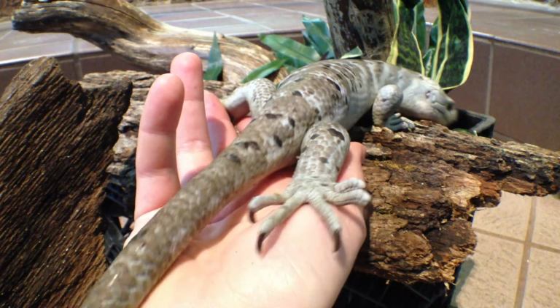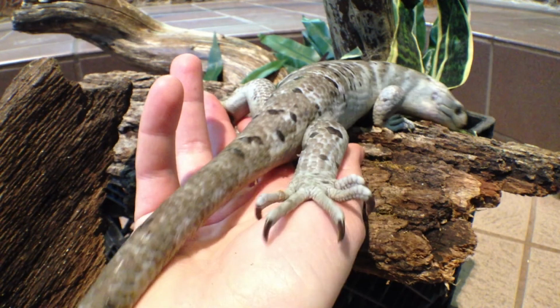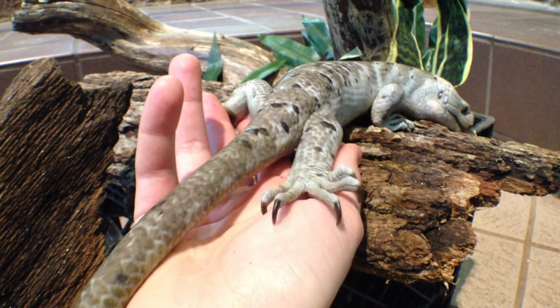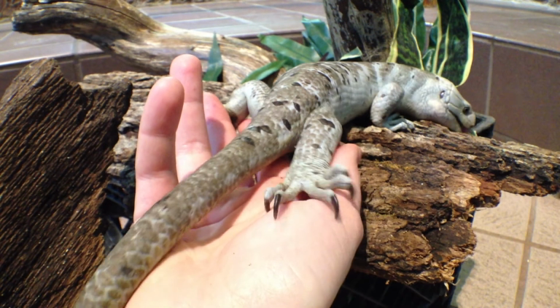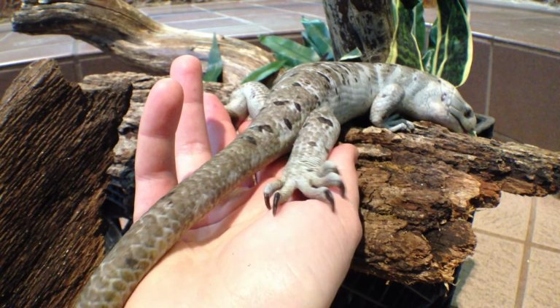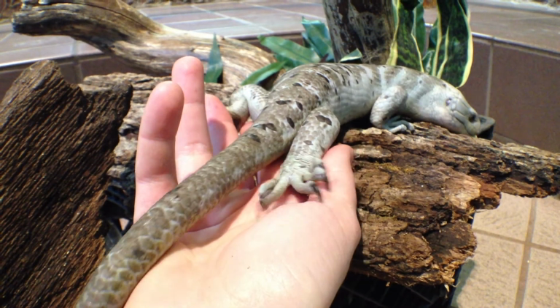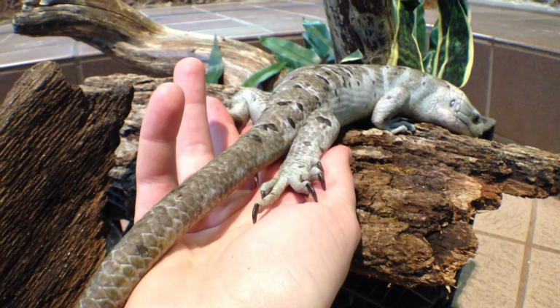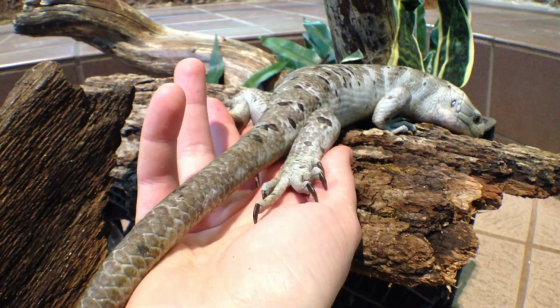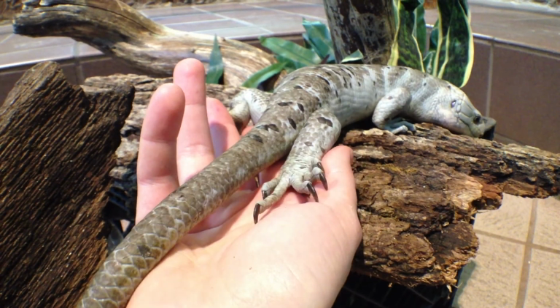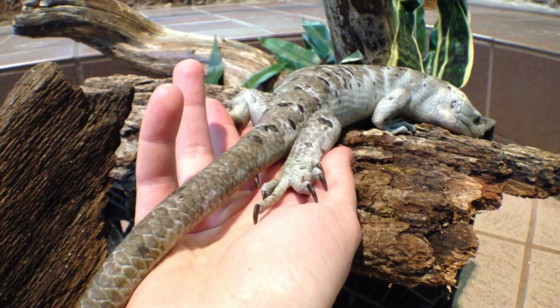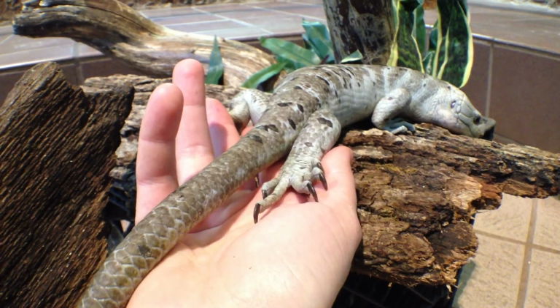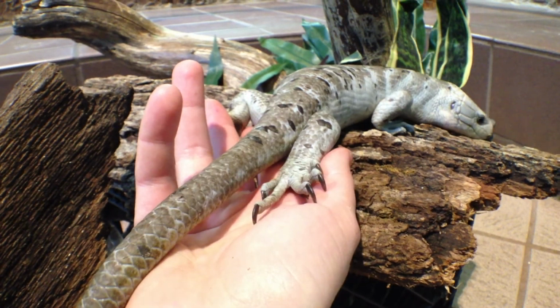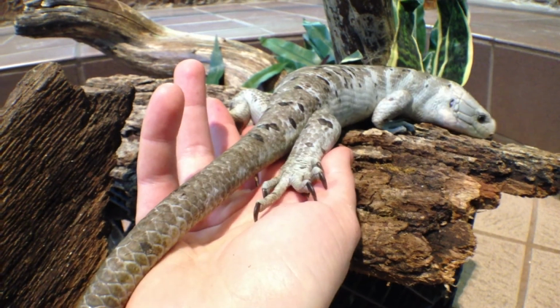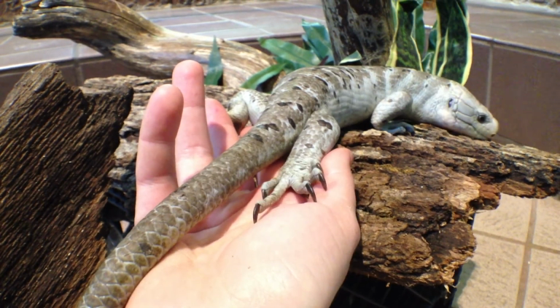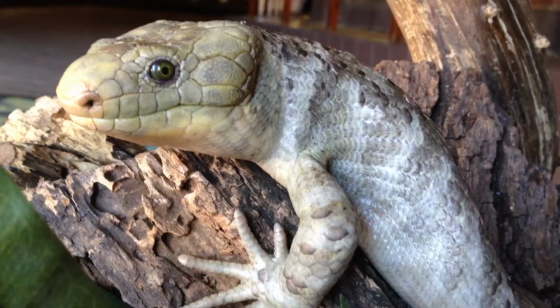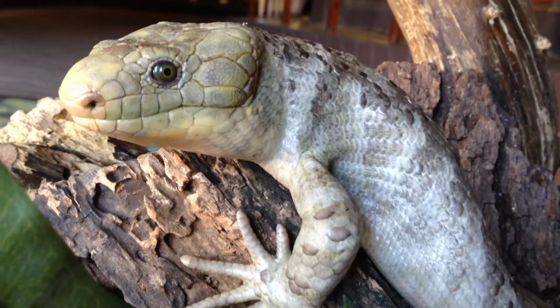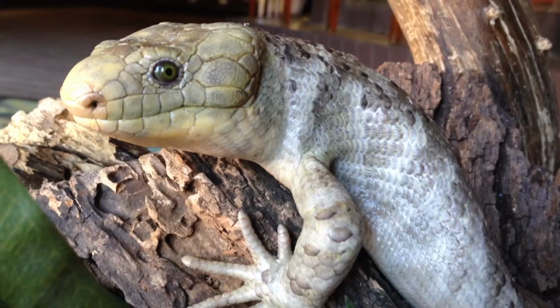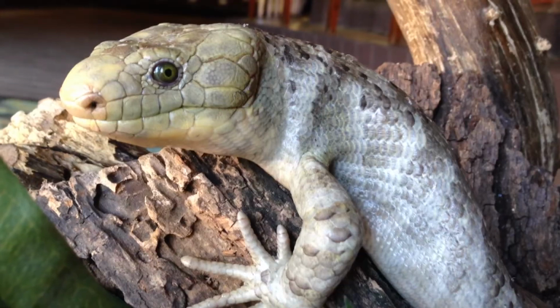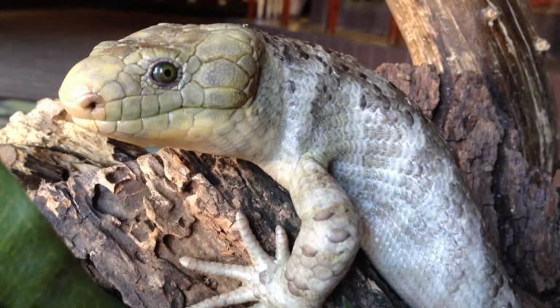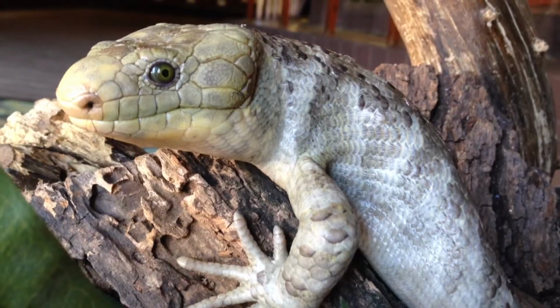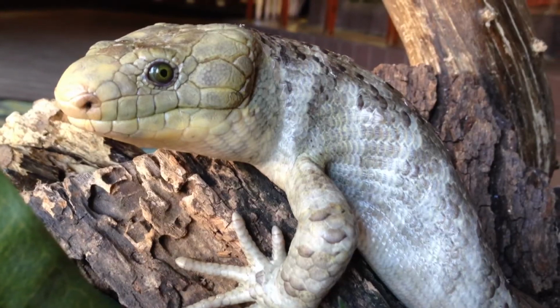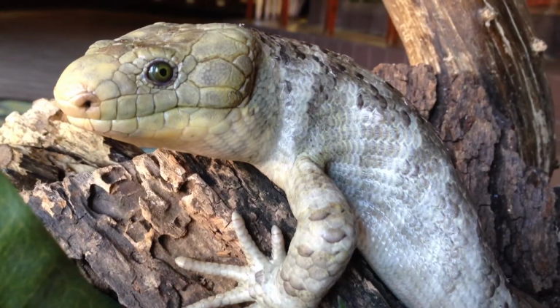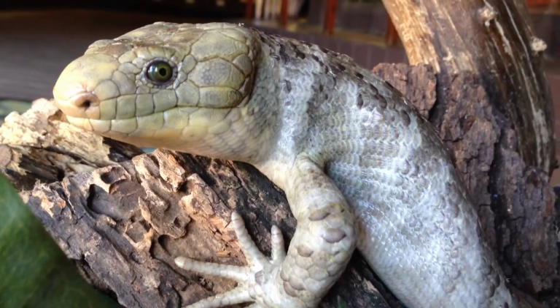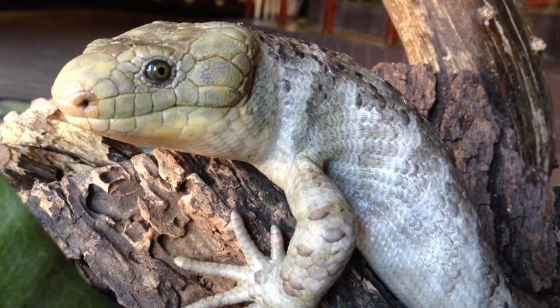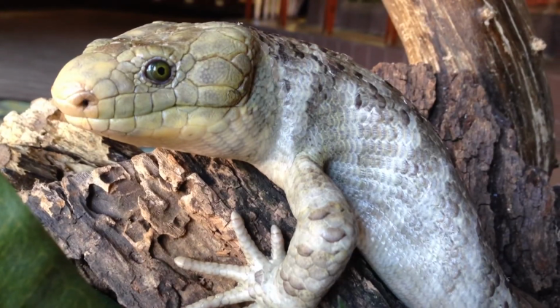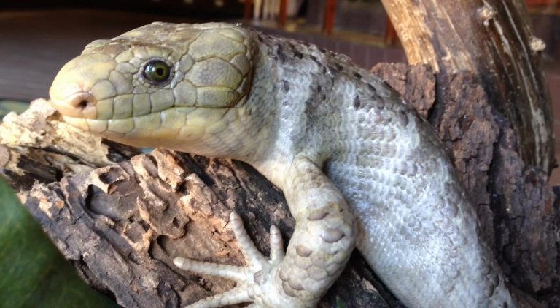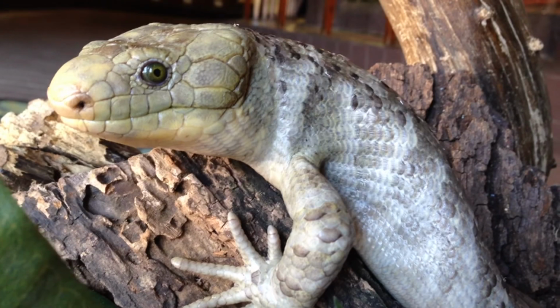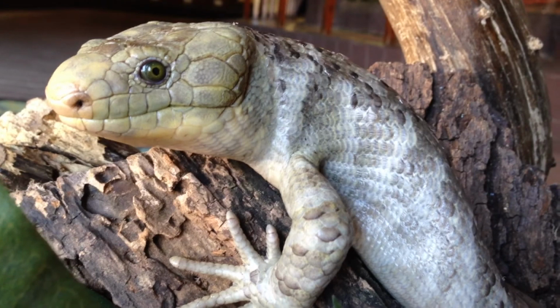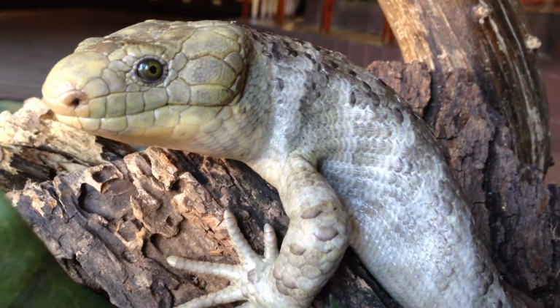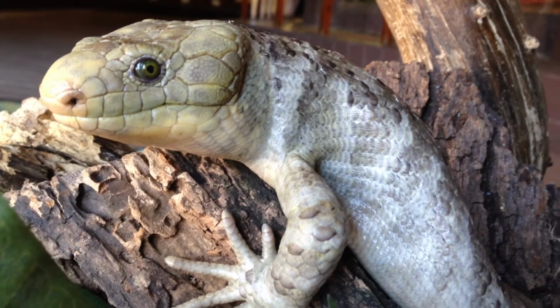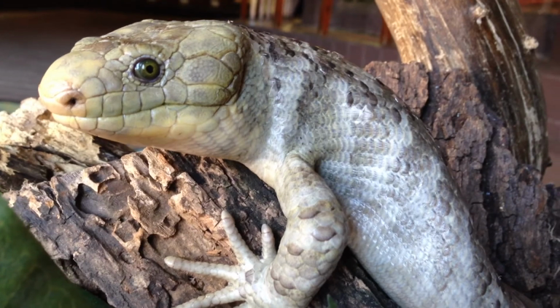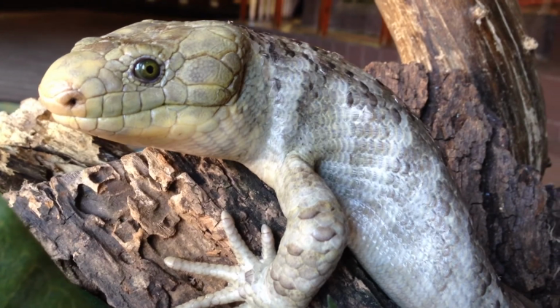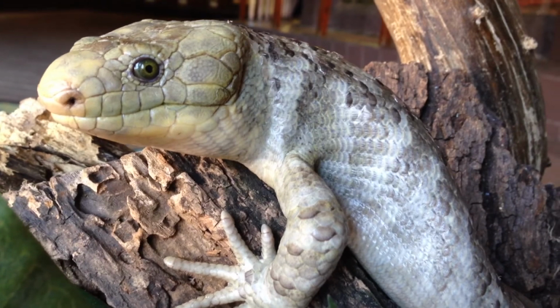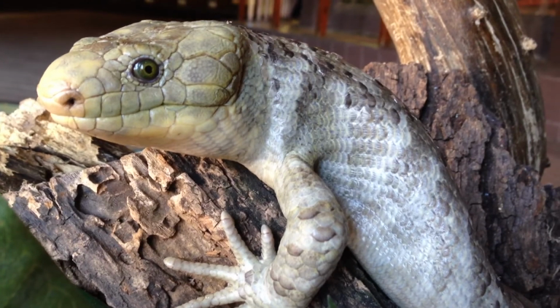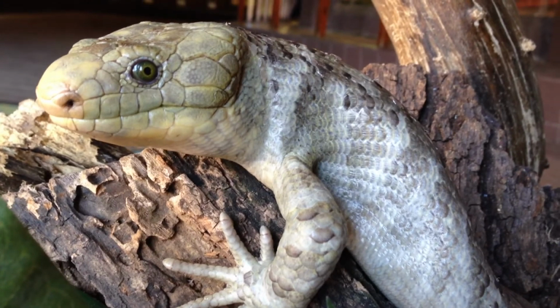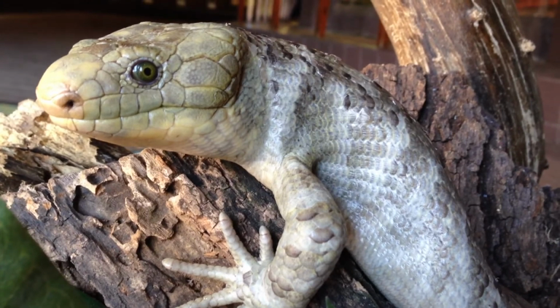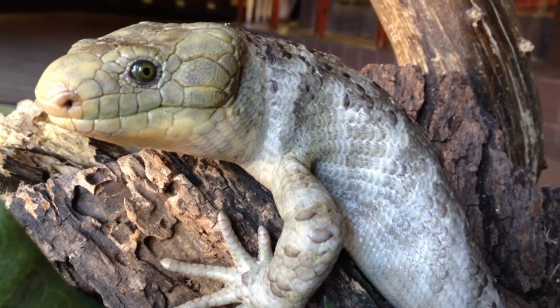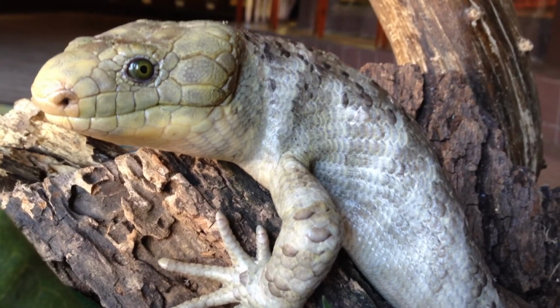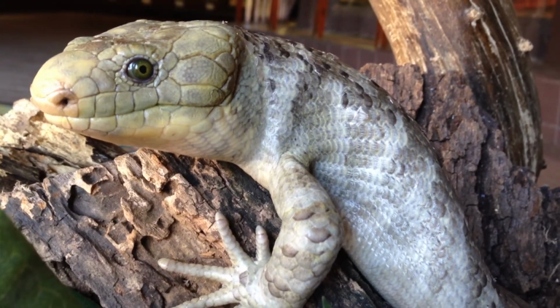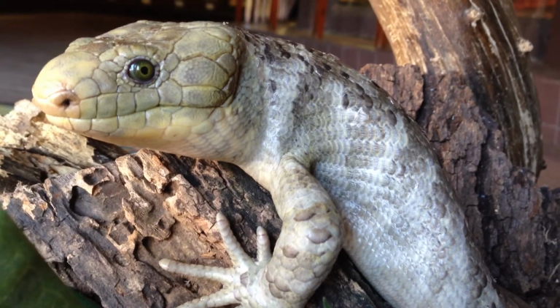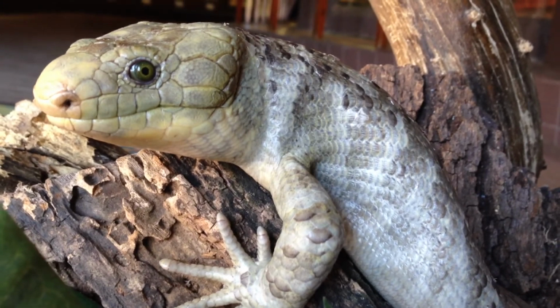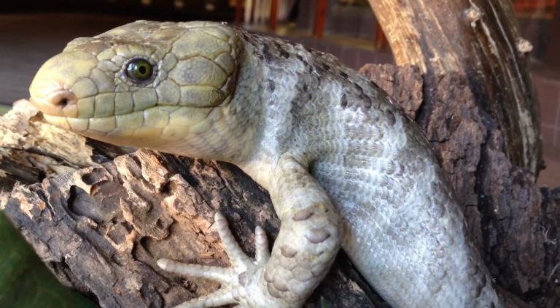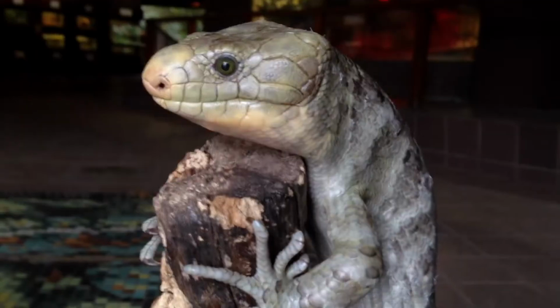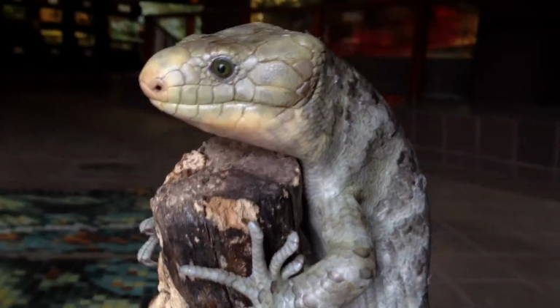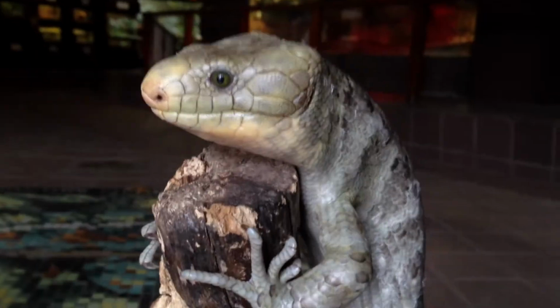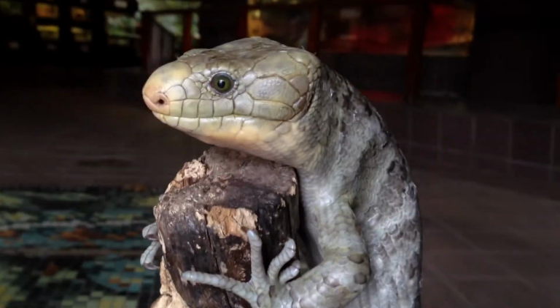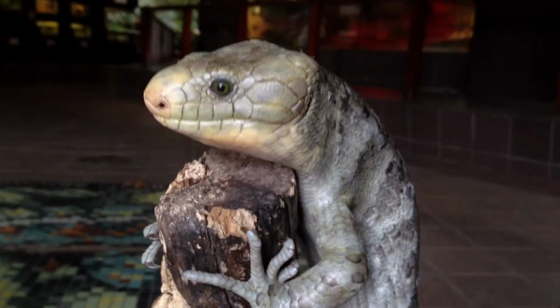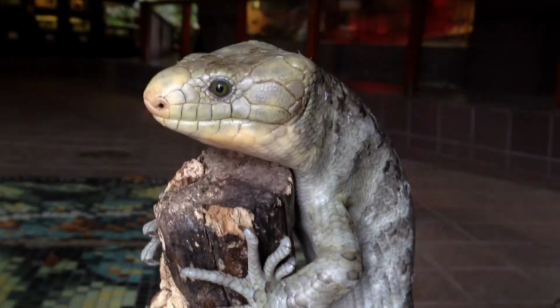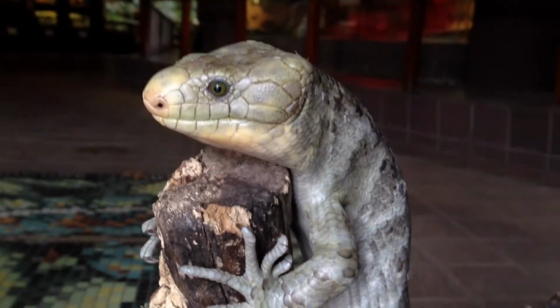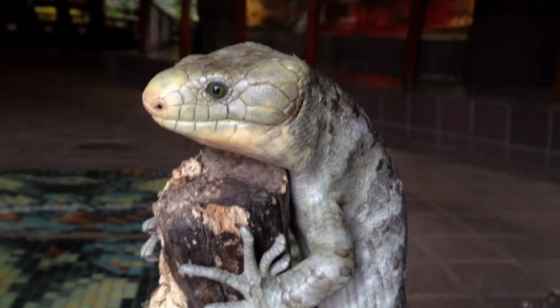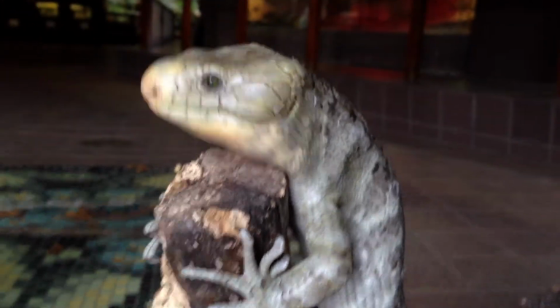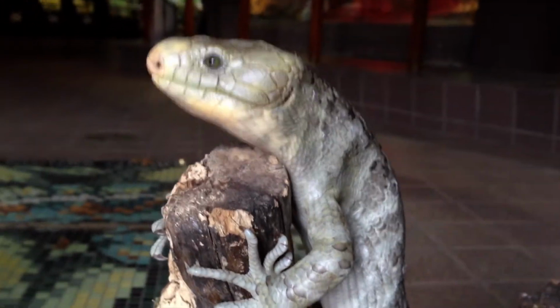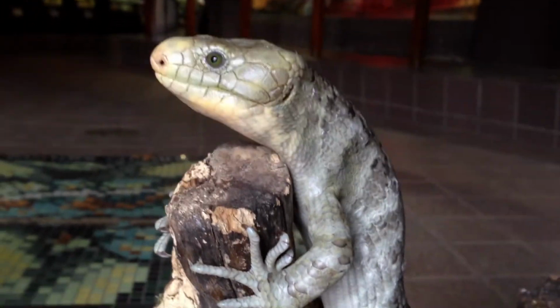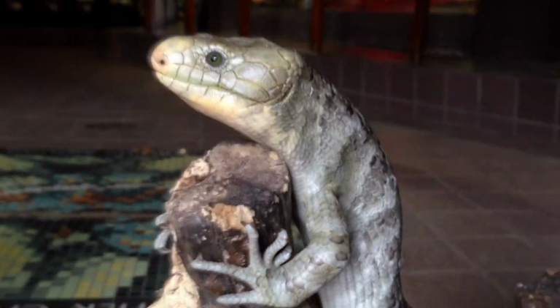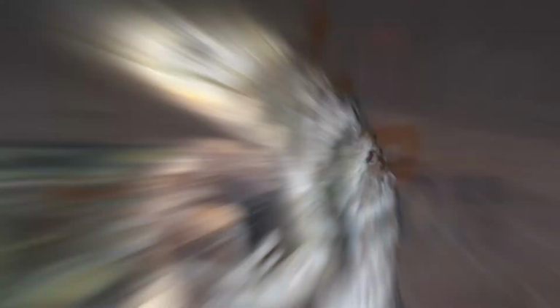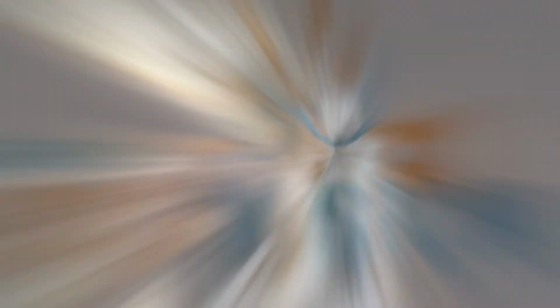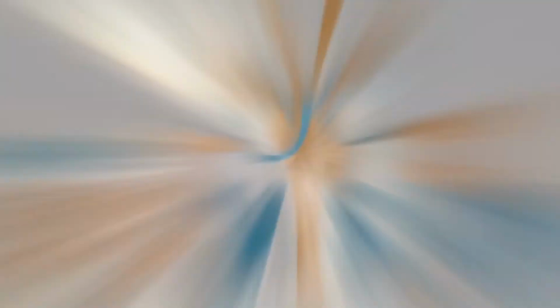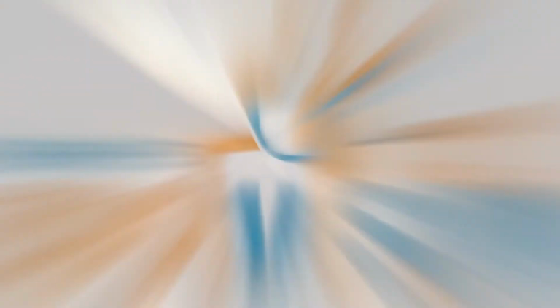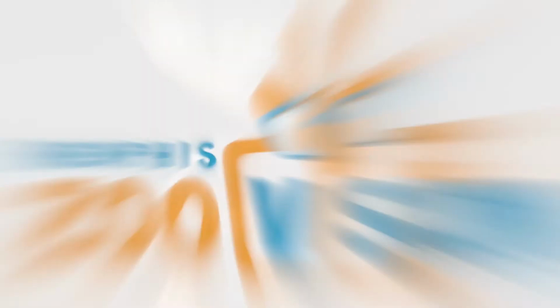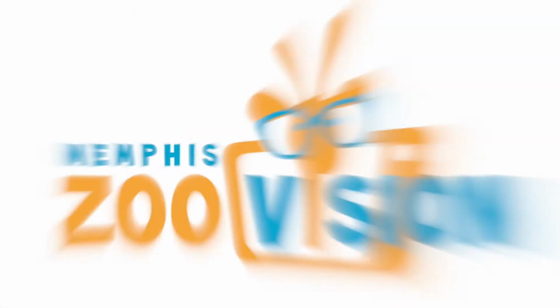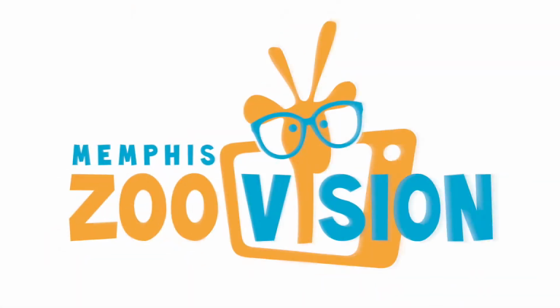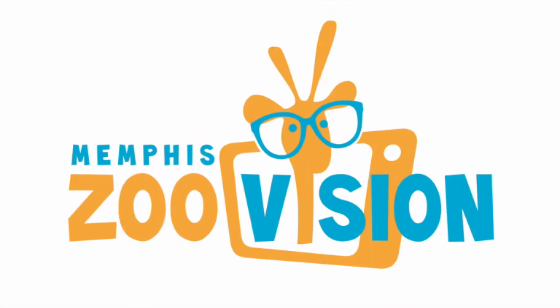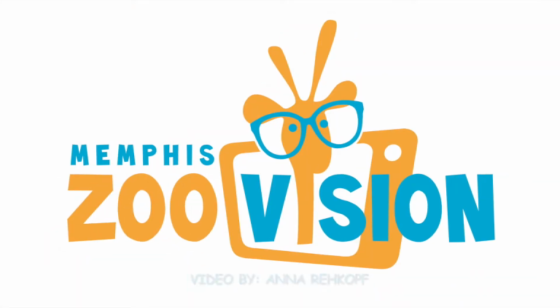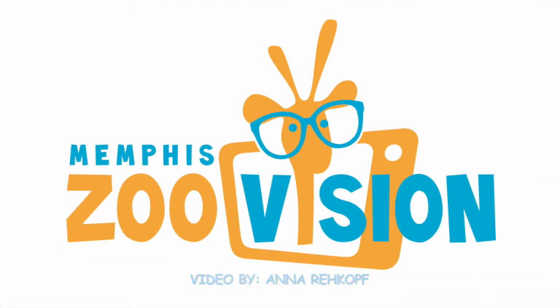If you've been charmed by the prehensile tailed skink, you can see them on display in the herpetarium. Thank you for watching. This has been a presentation from Memphis Zoo Vision.